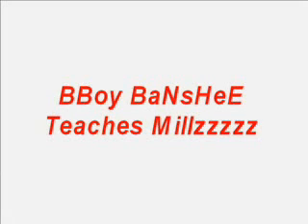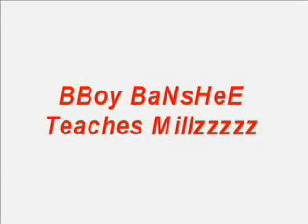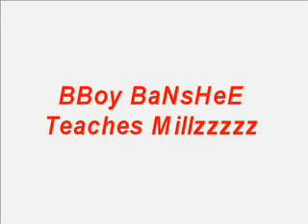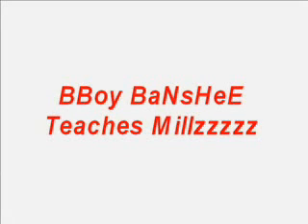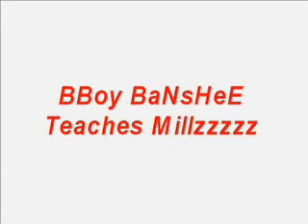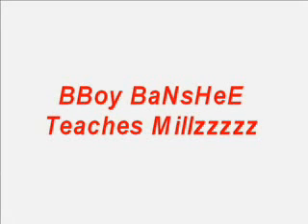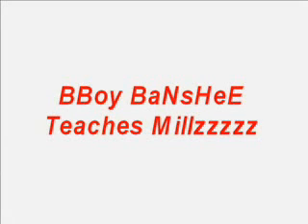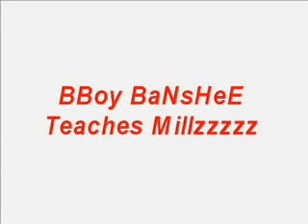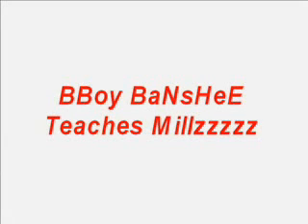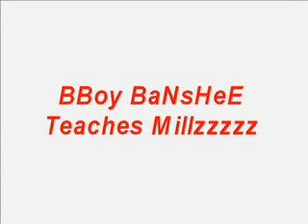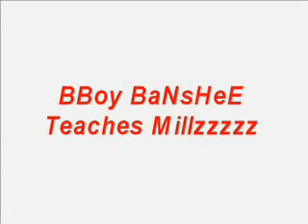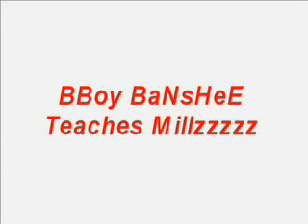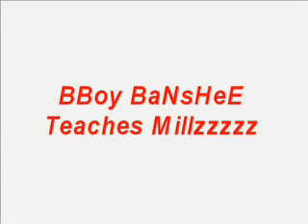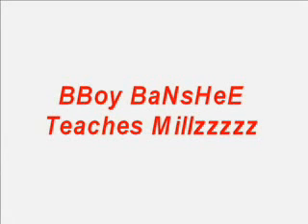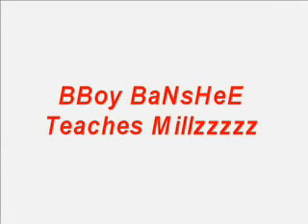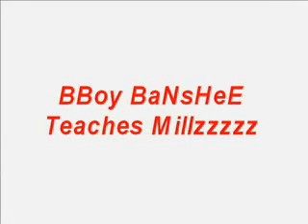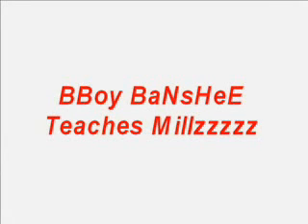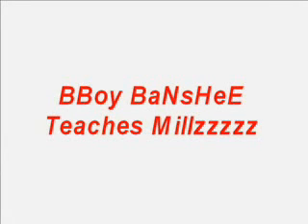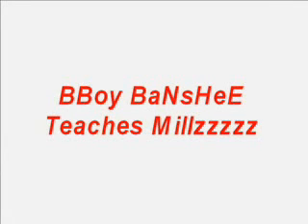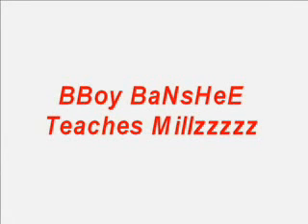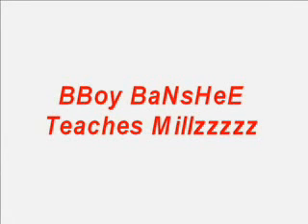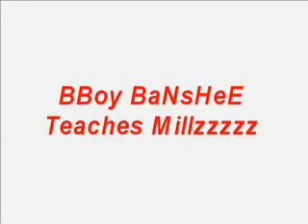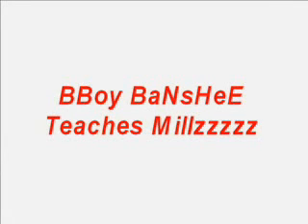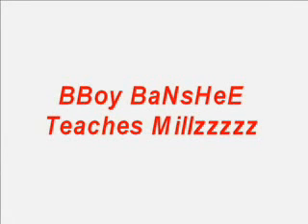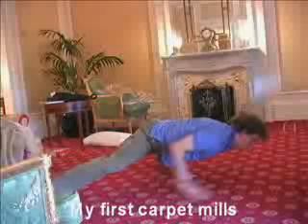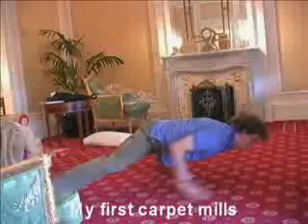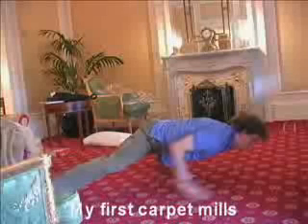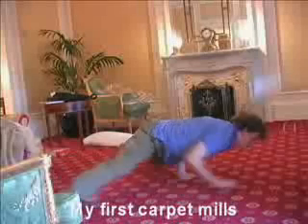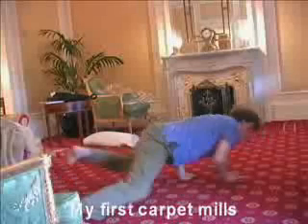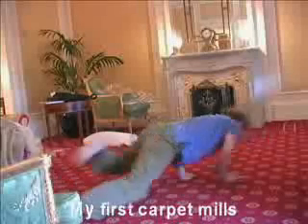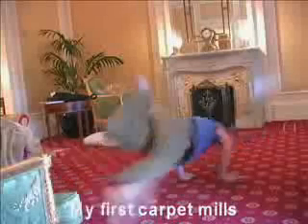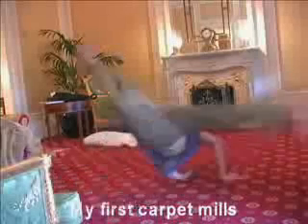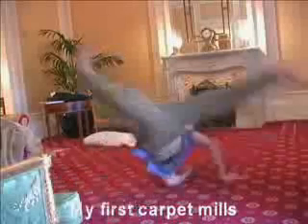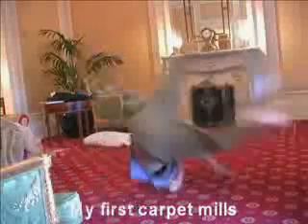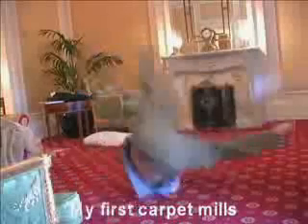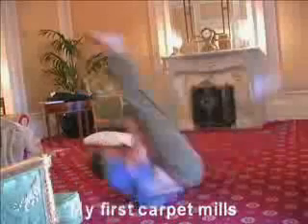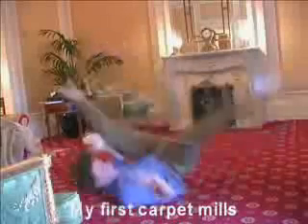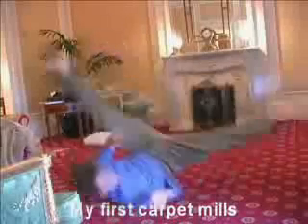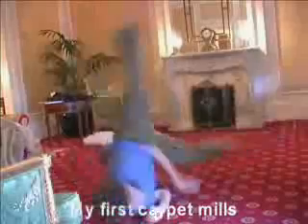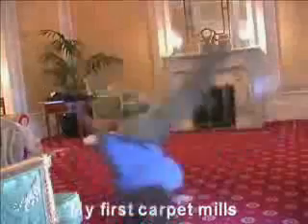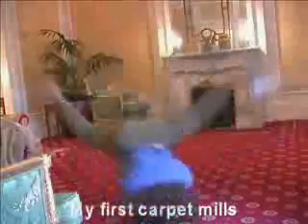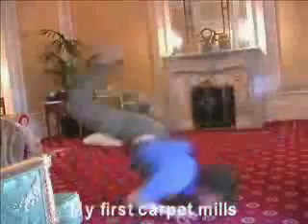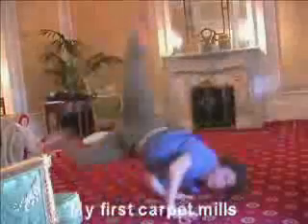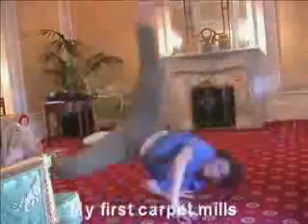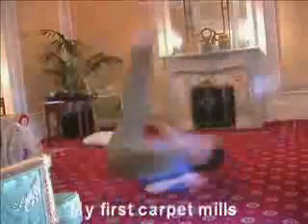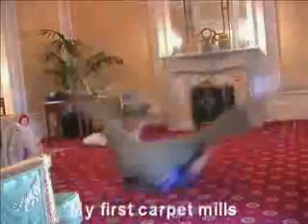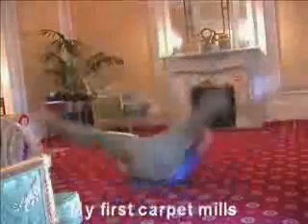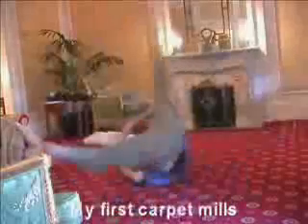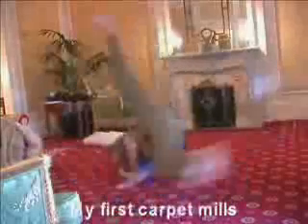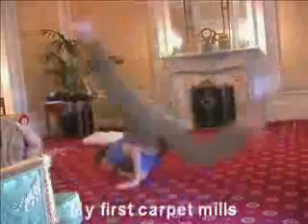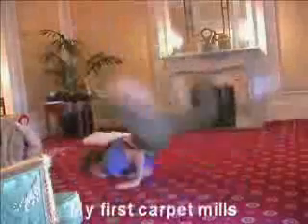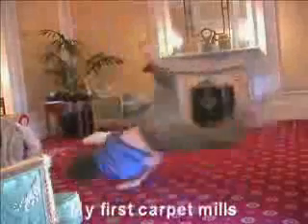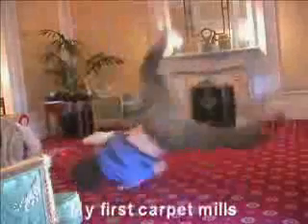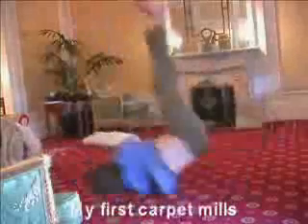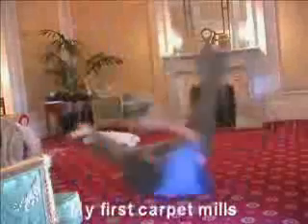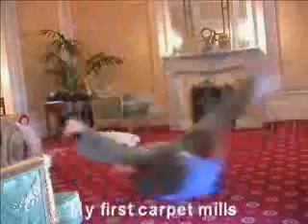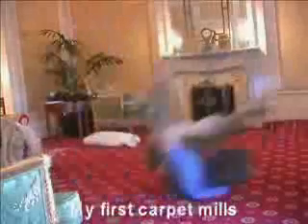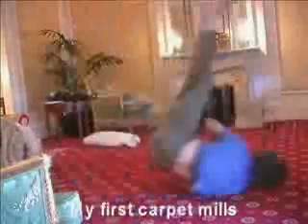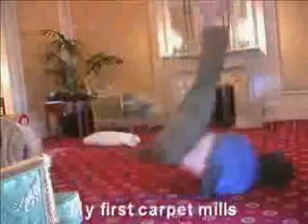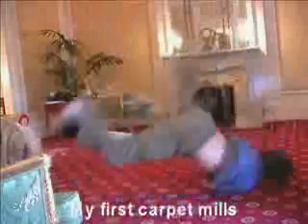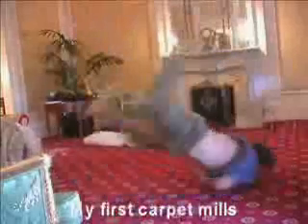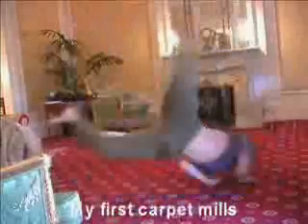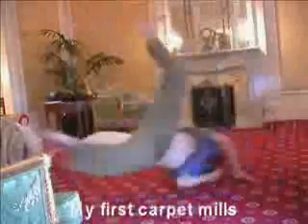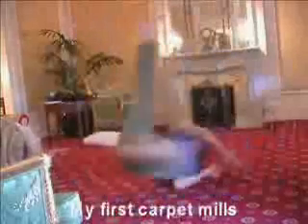Hello, this is B-Boy Banshee, a.k.a. White Boy Fro, teaching you how to do mills.